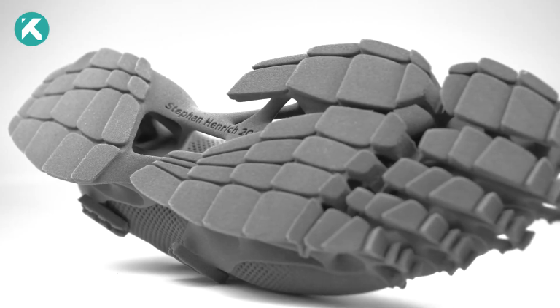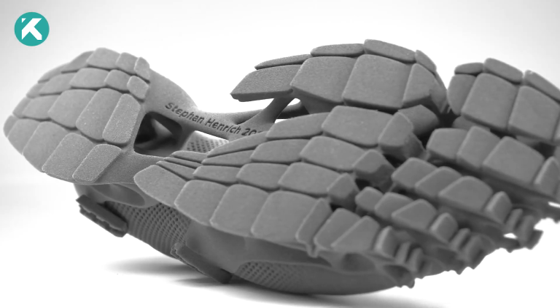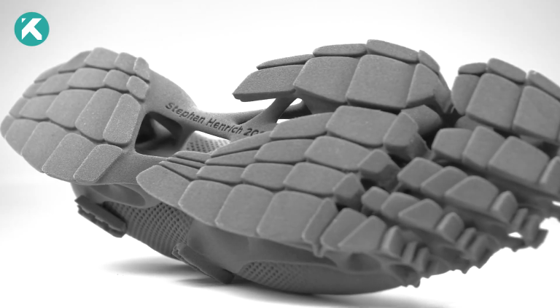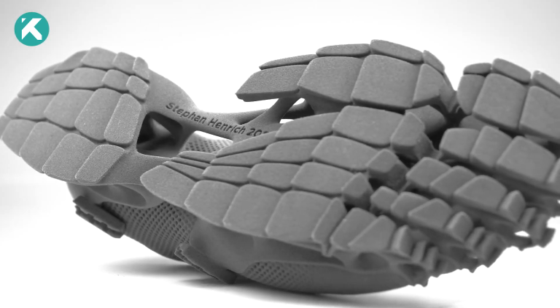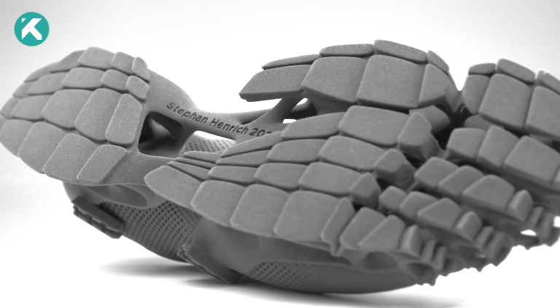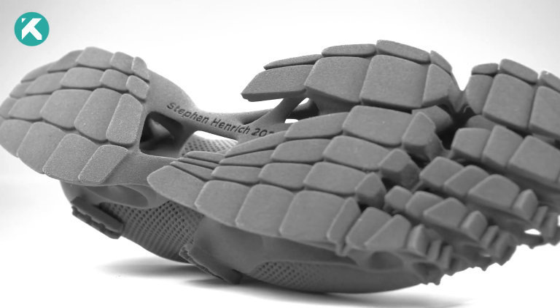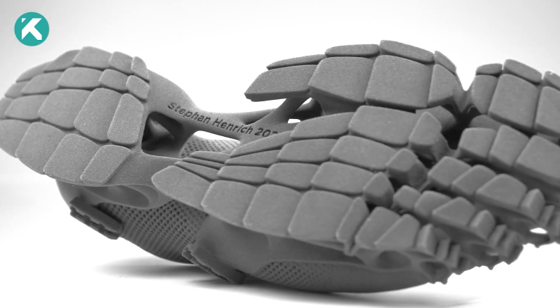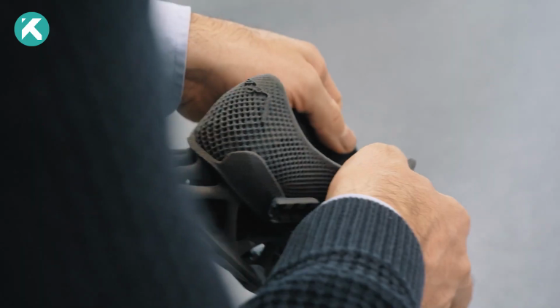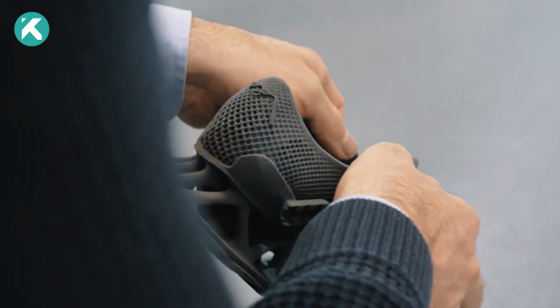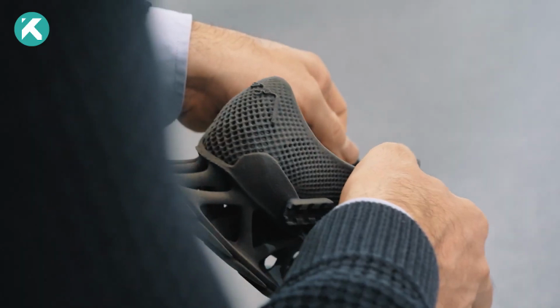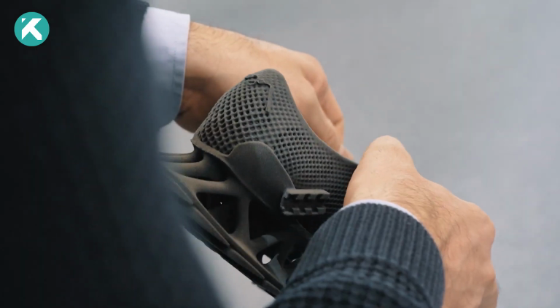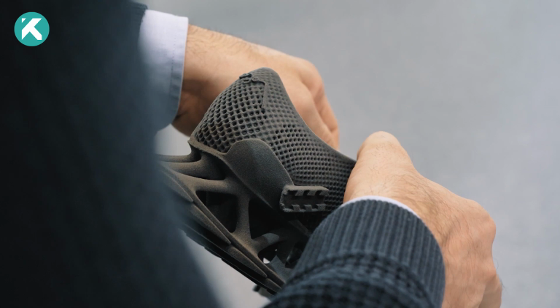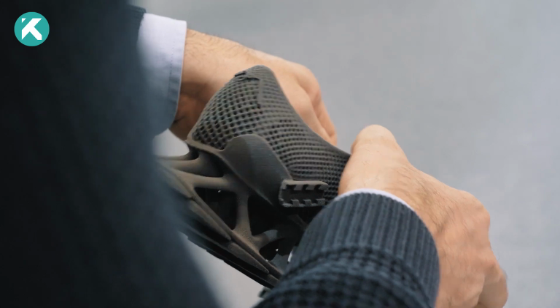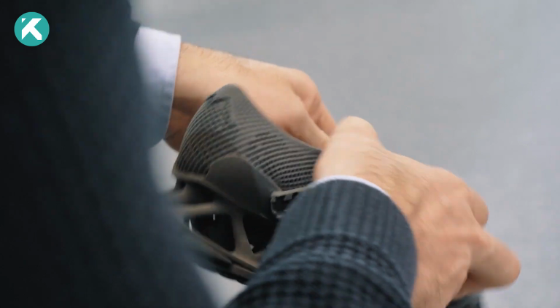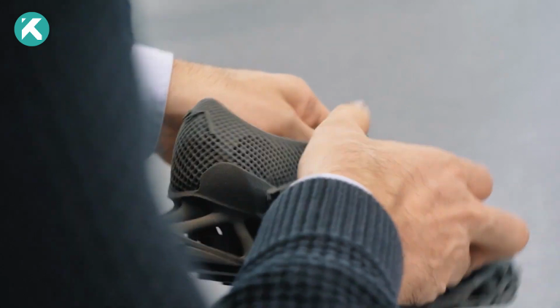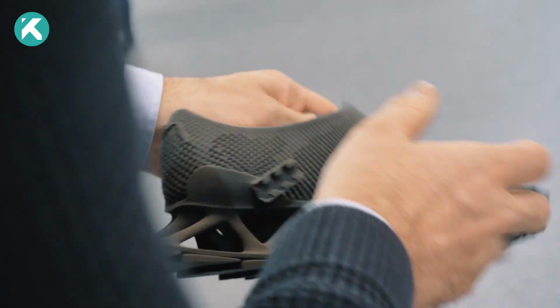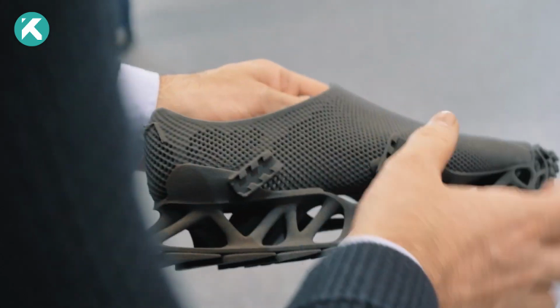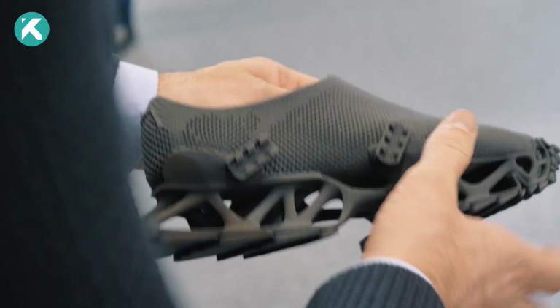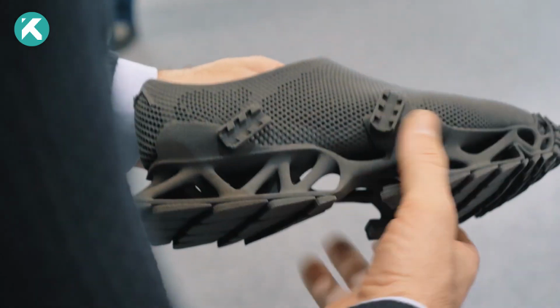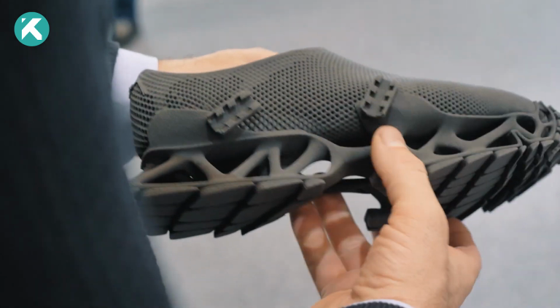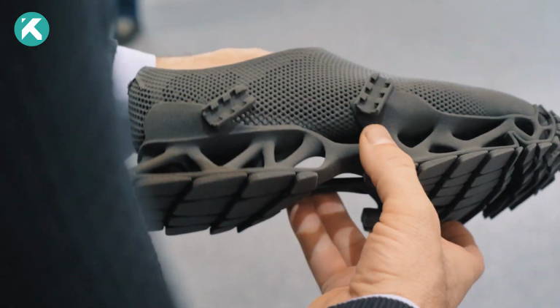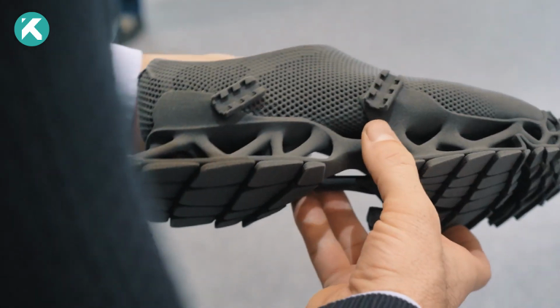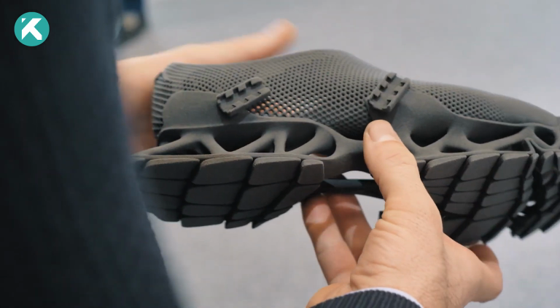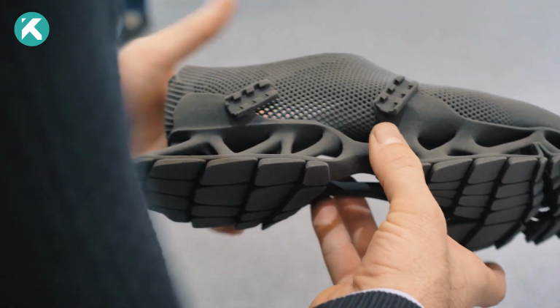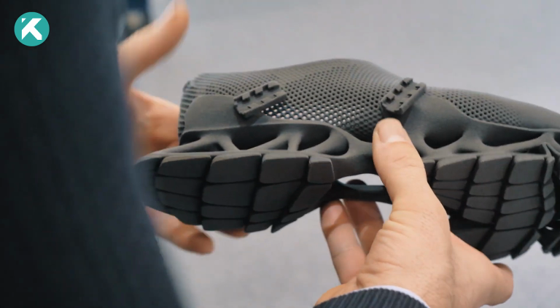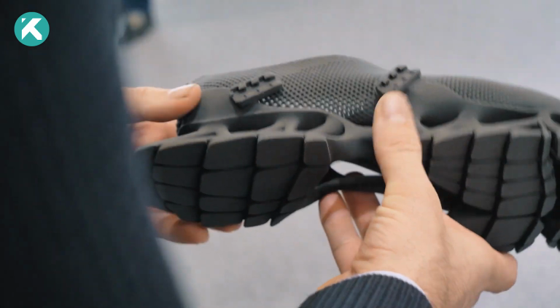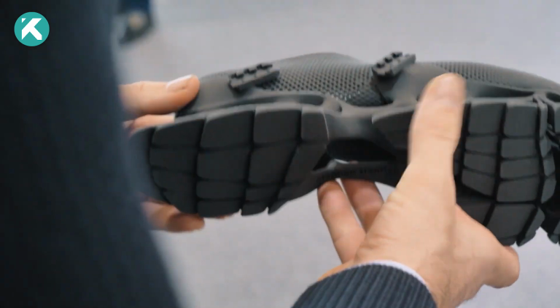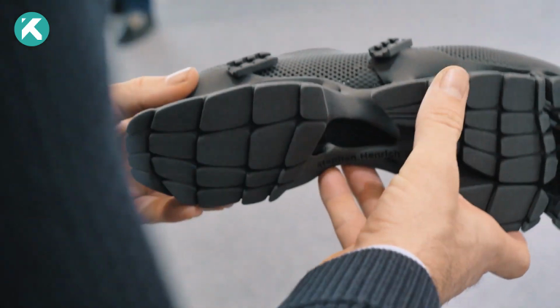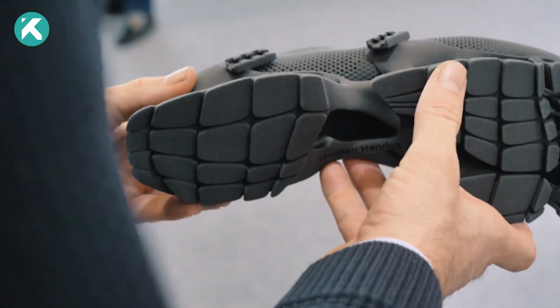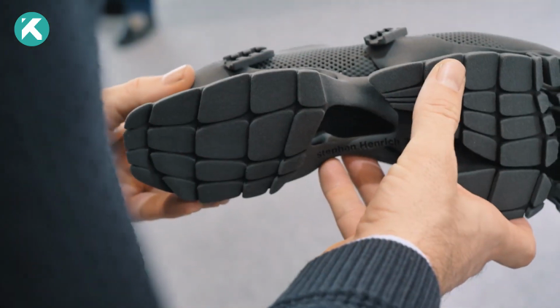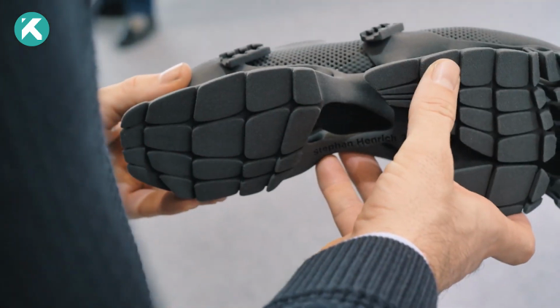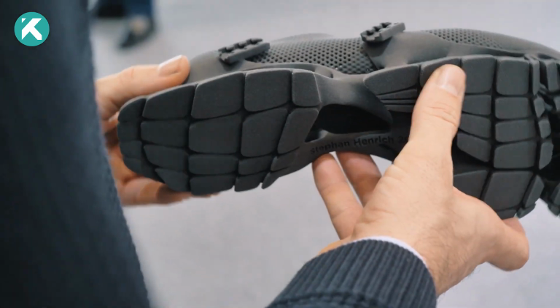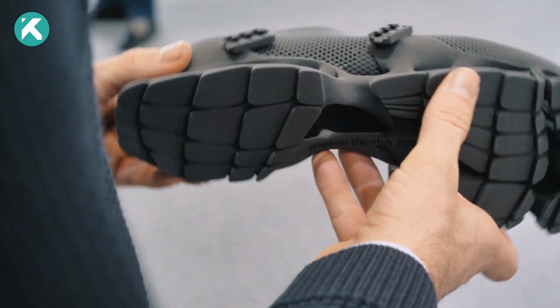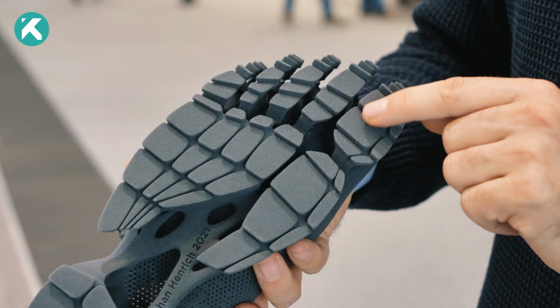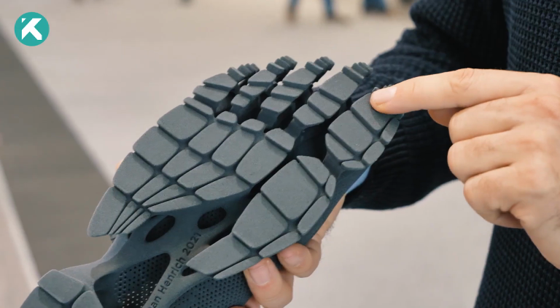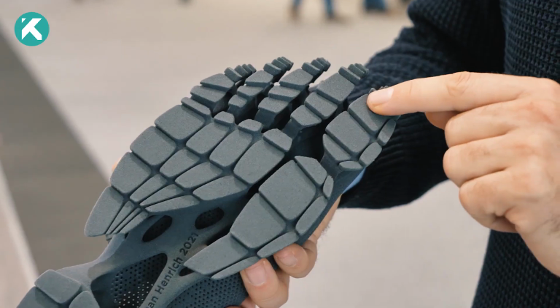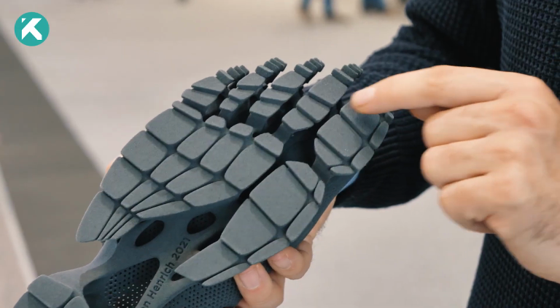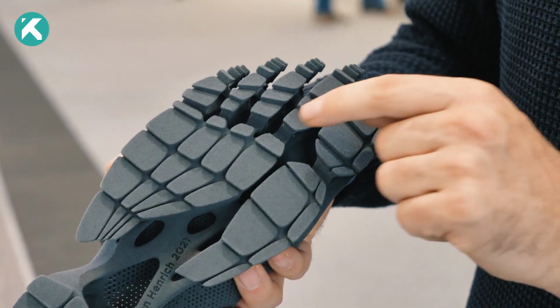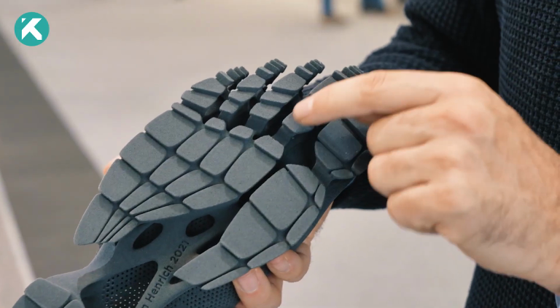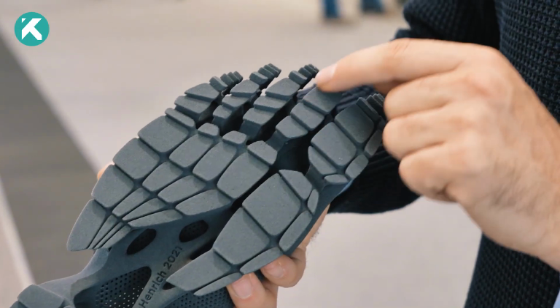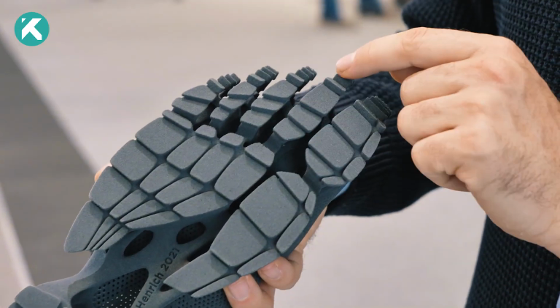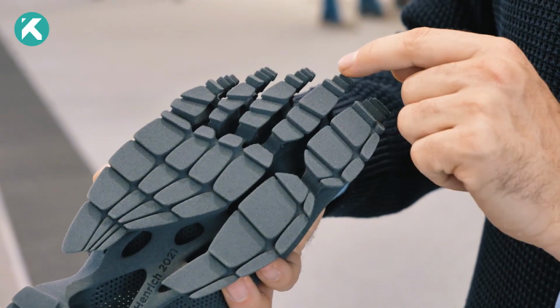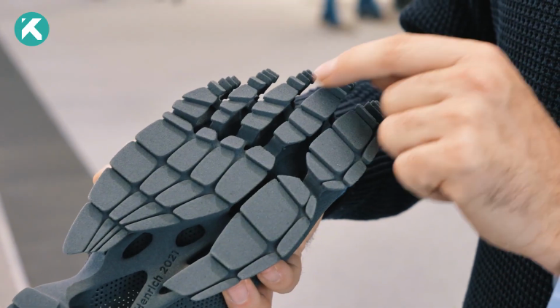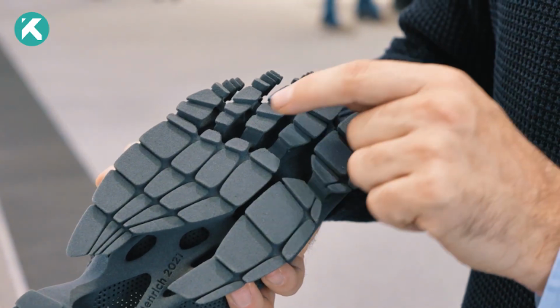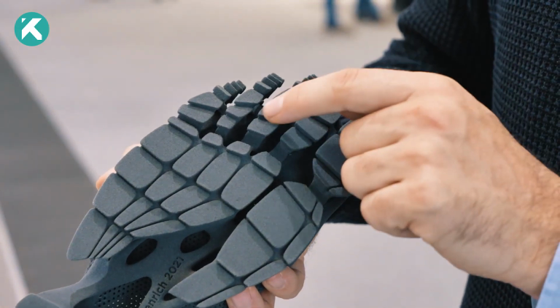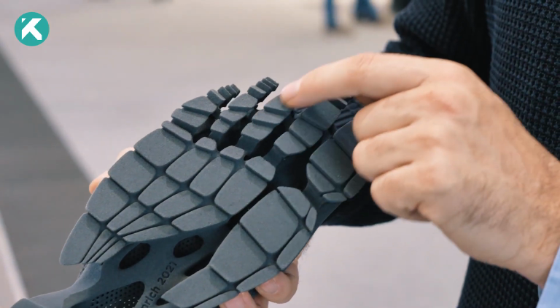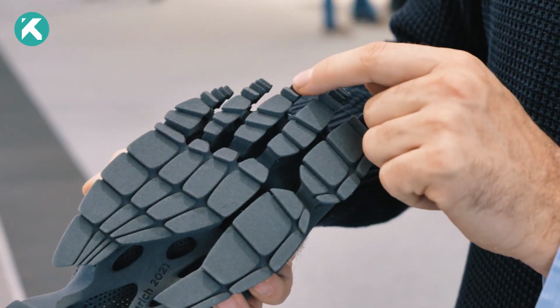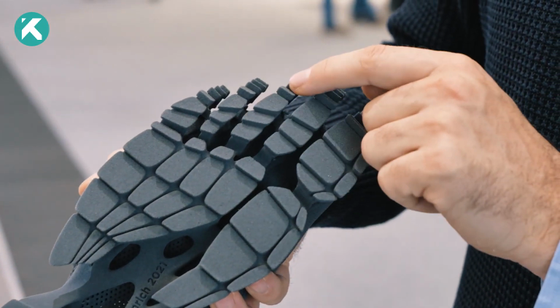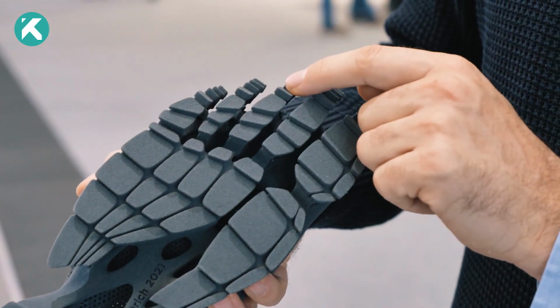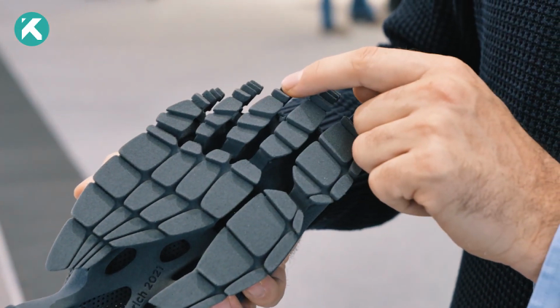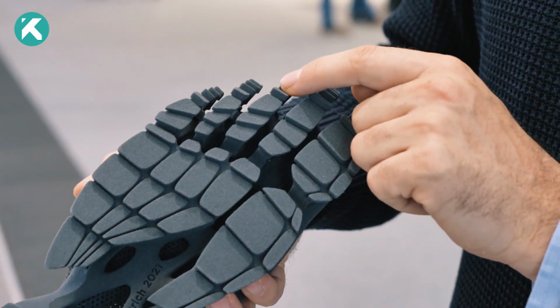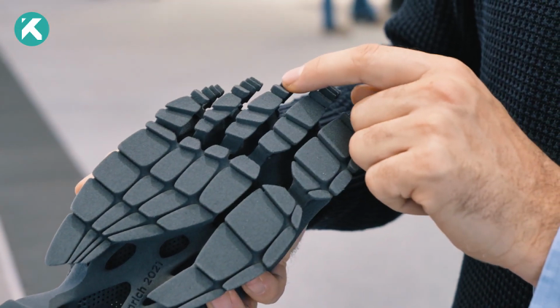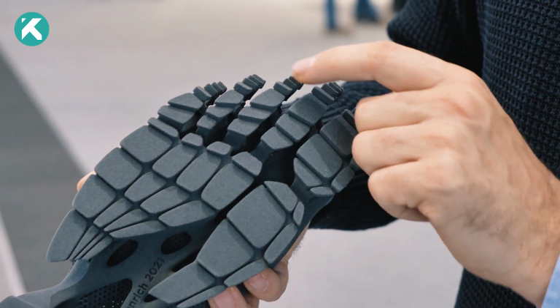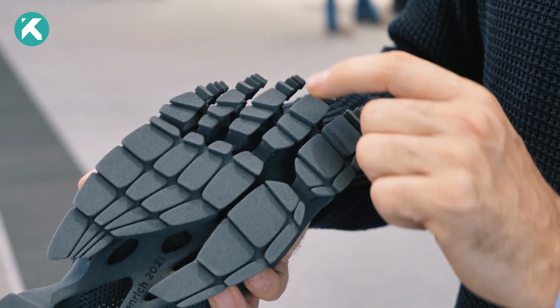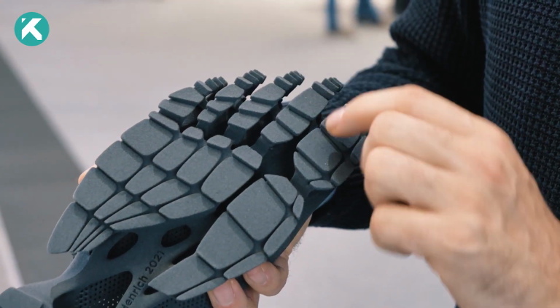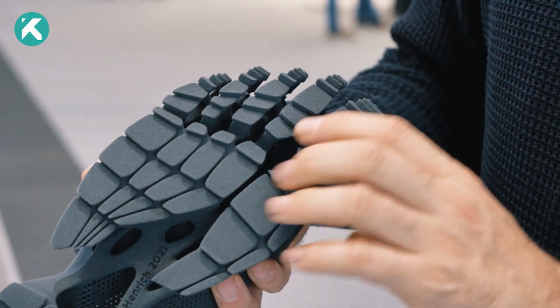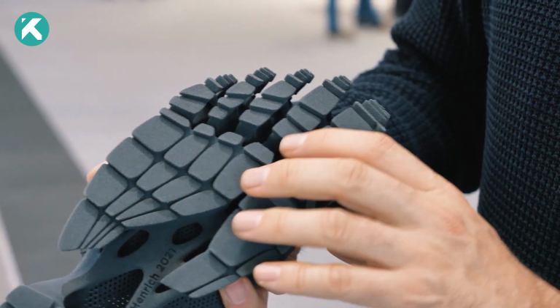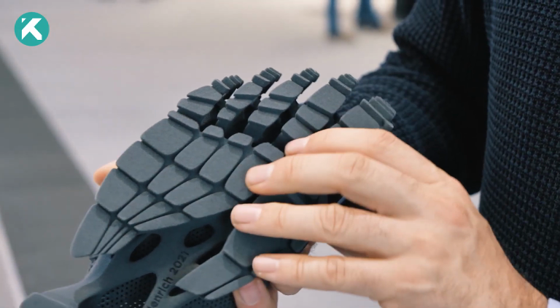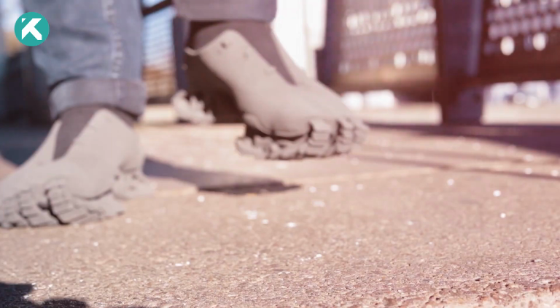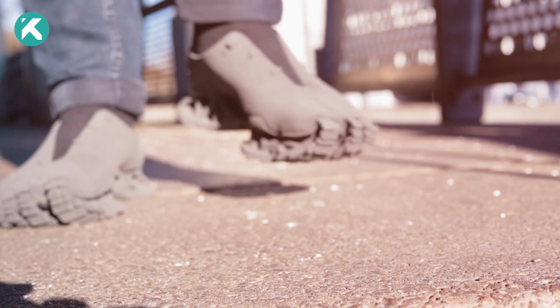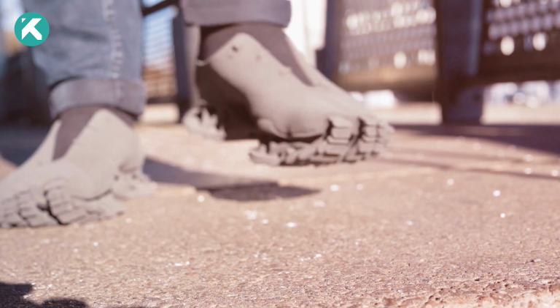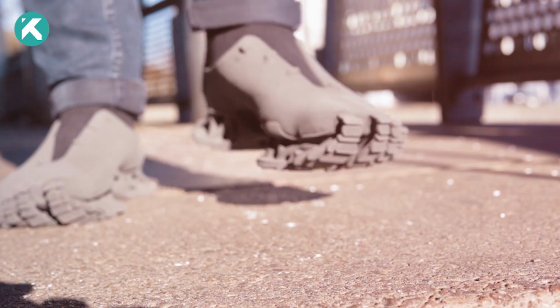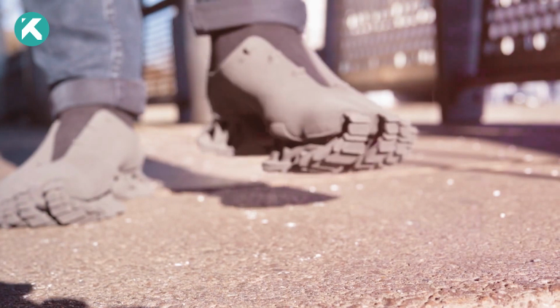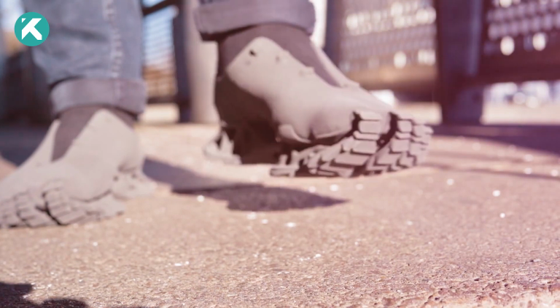So, if you ever come across such footprints, there's no need to be scared — it's just the Cryptide making its mark.